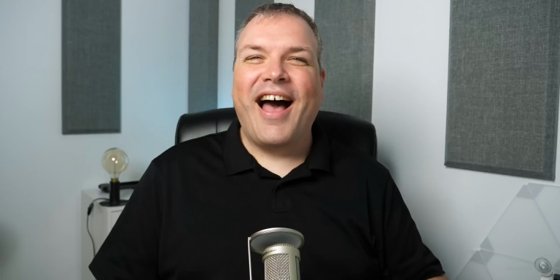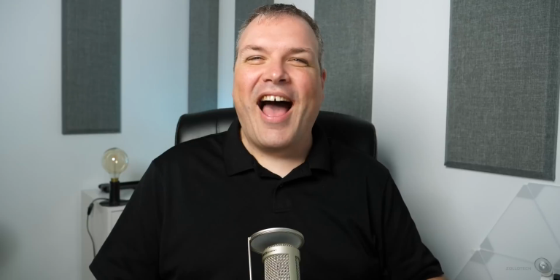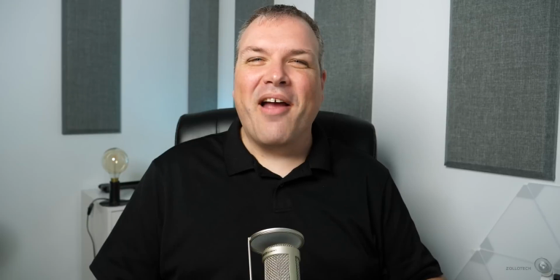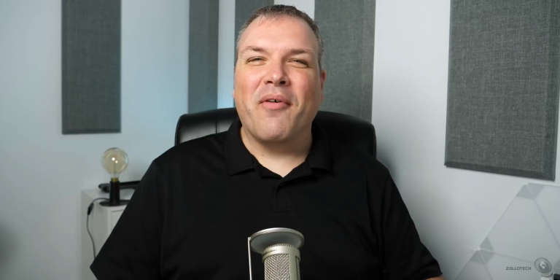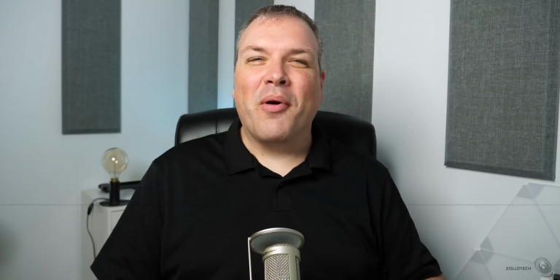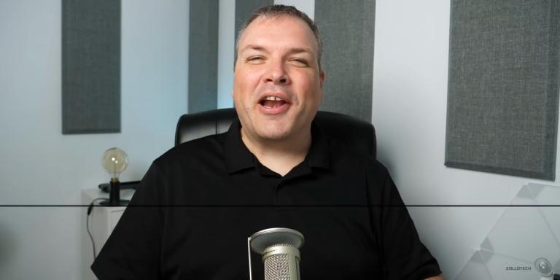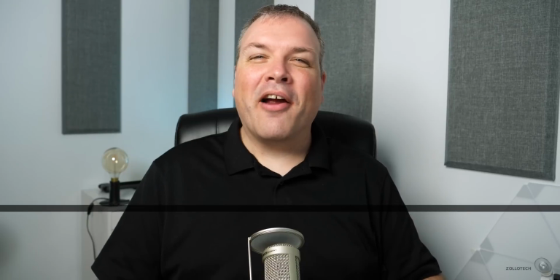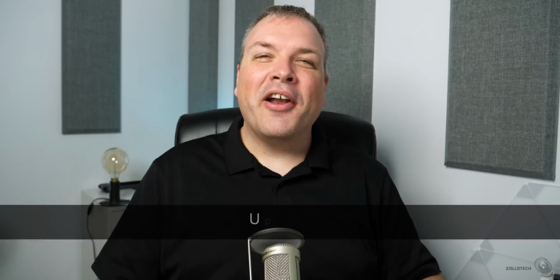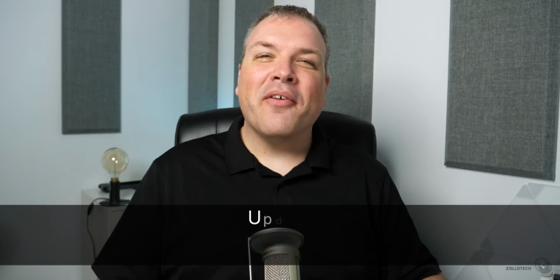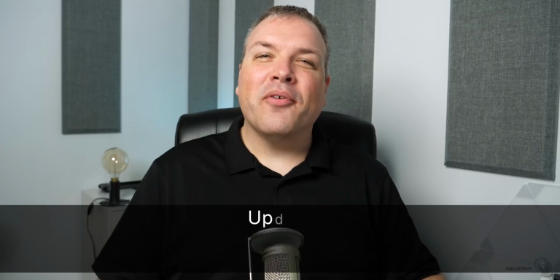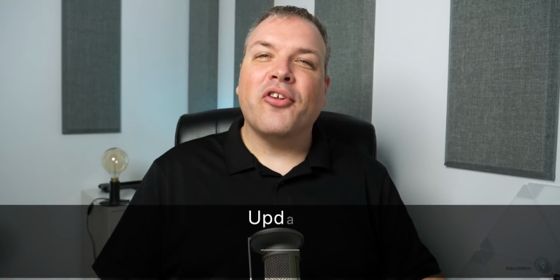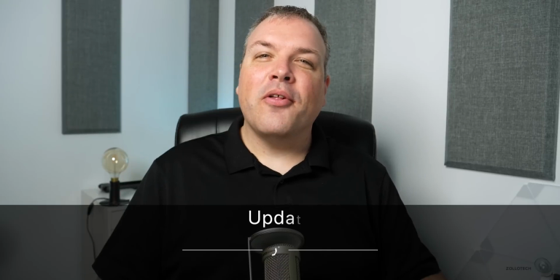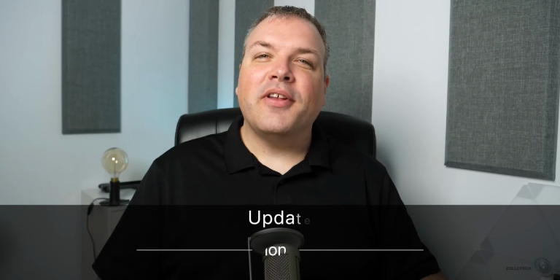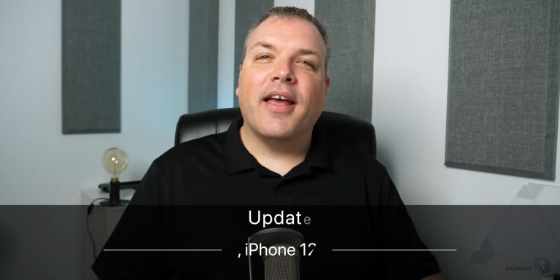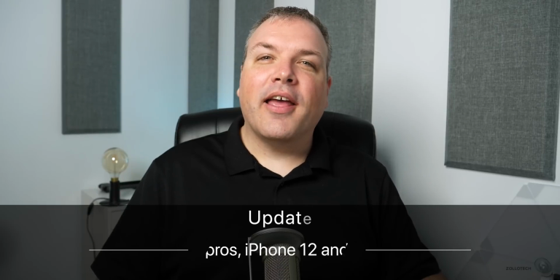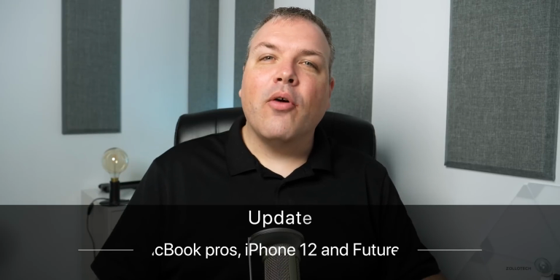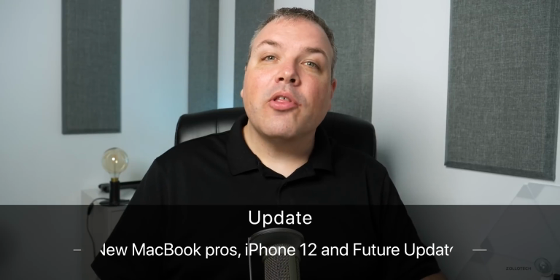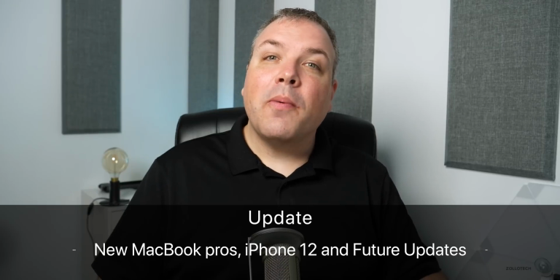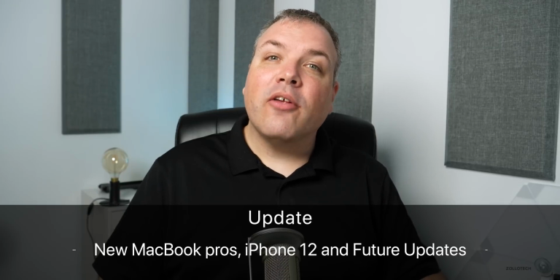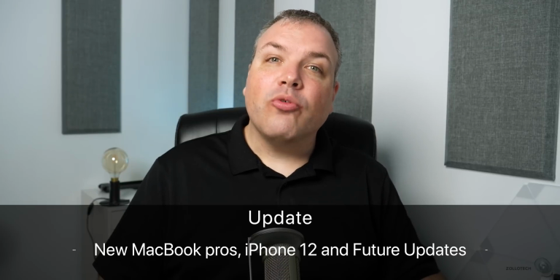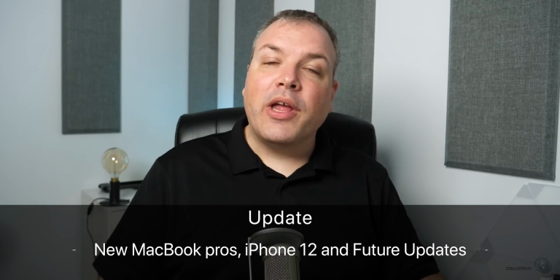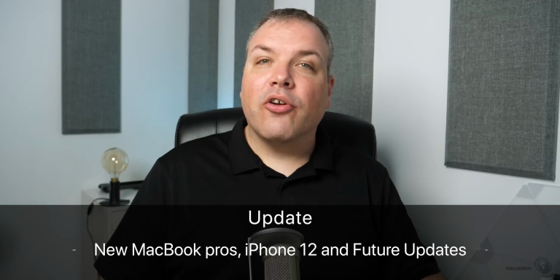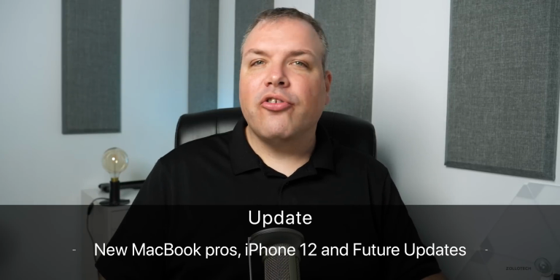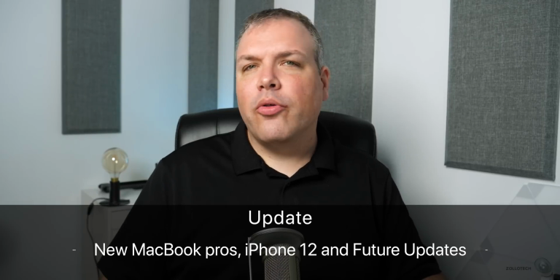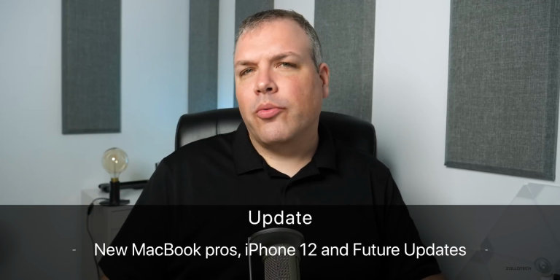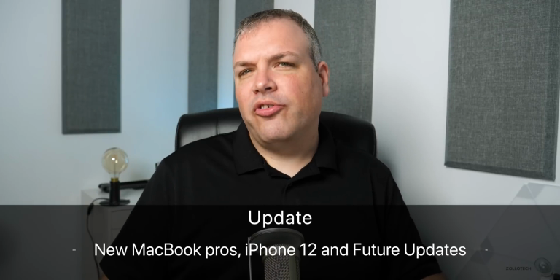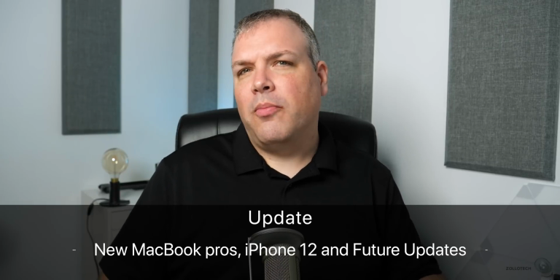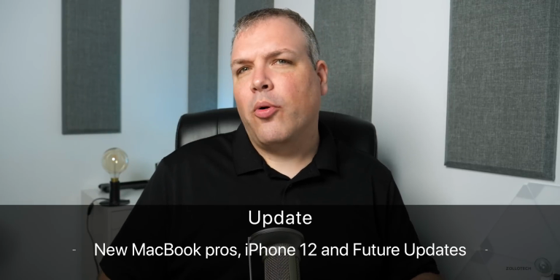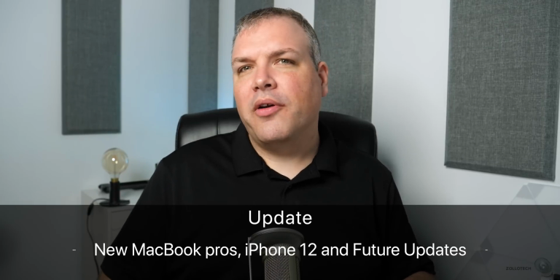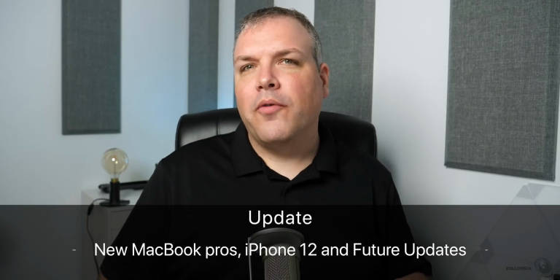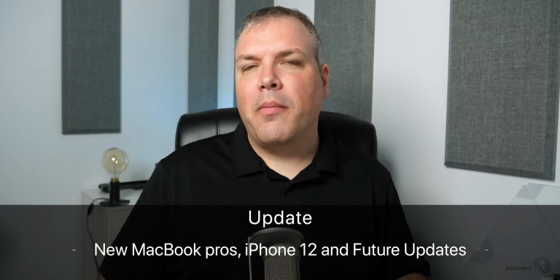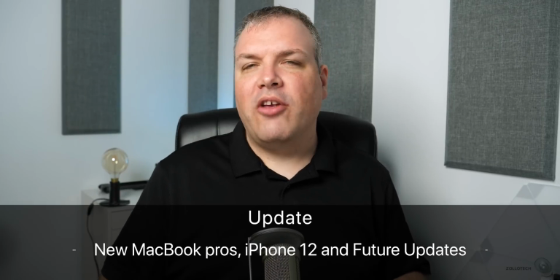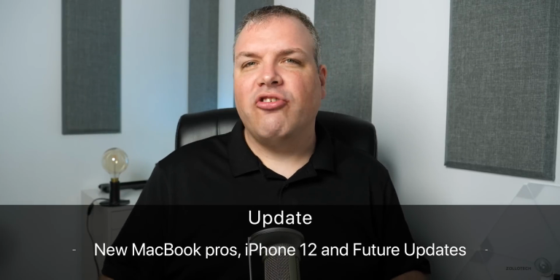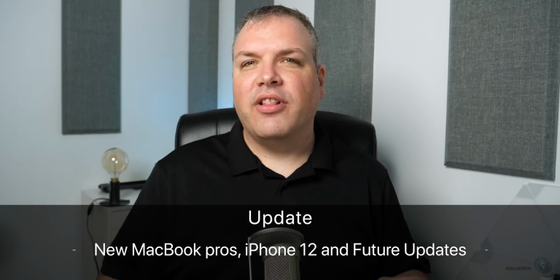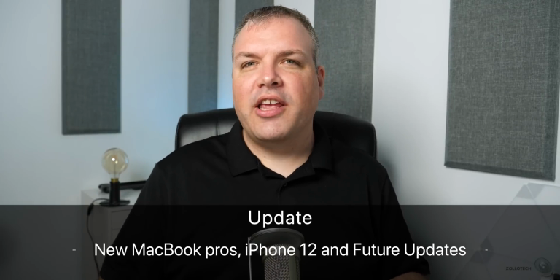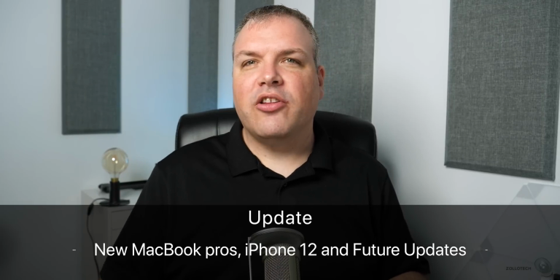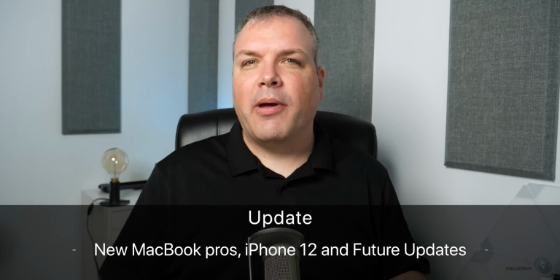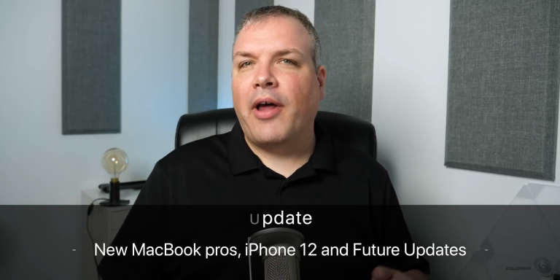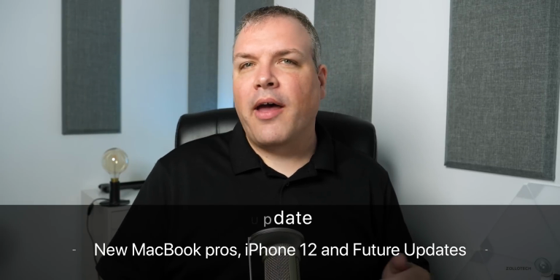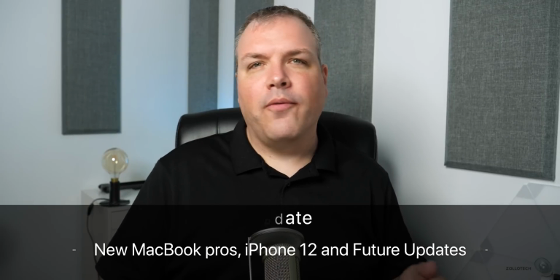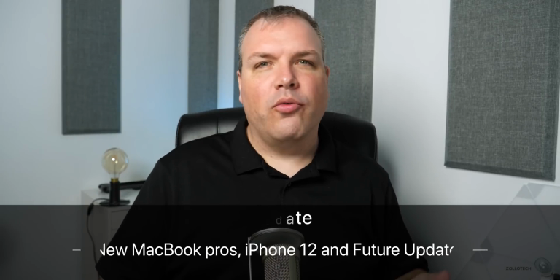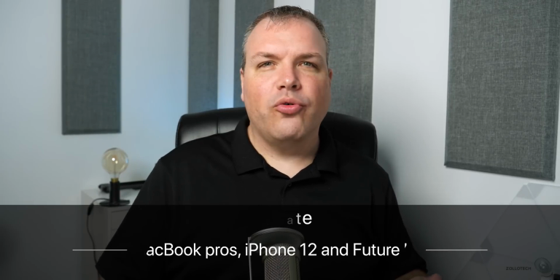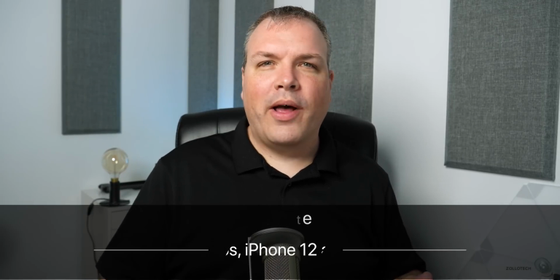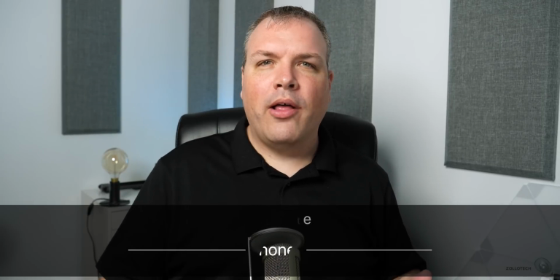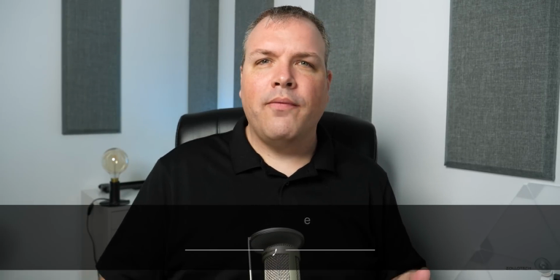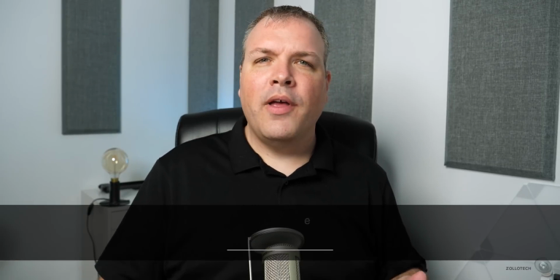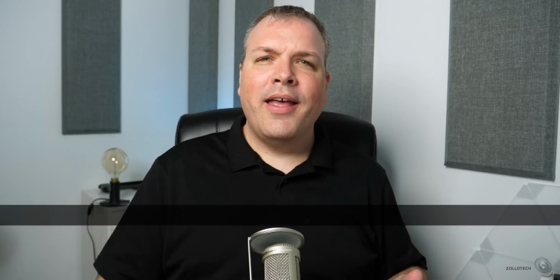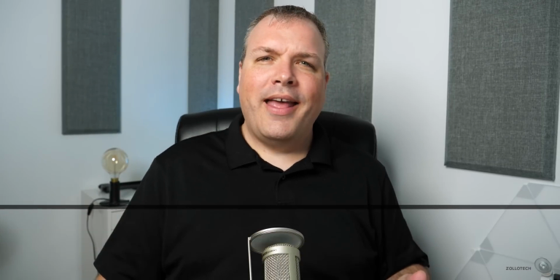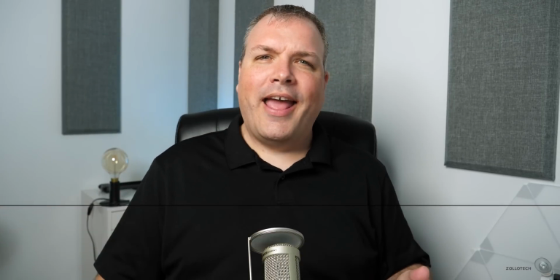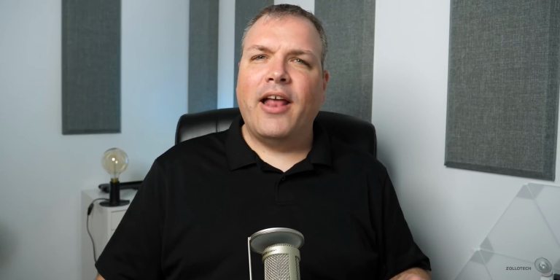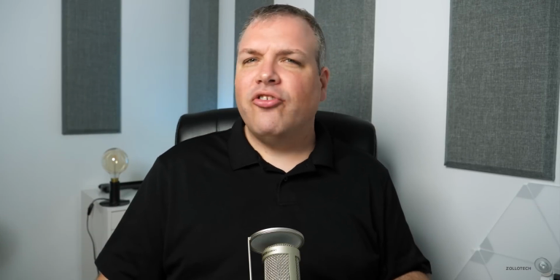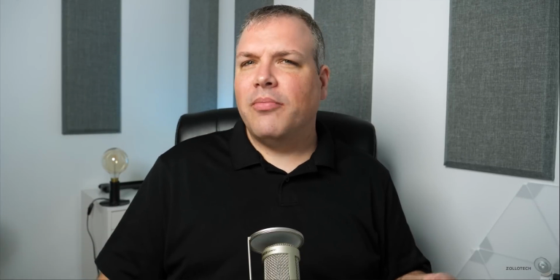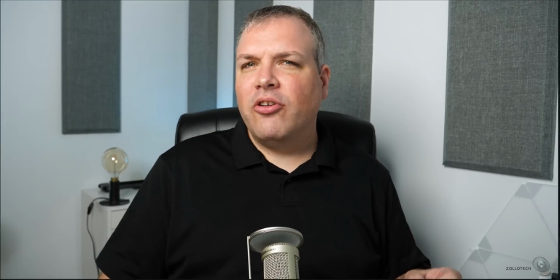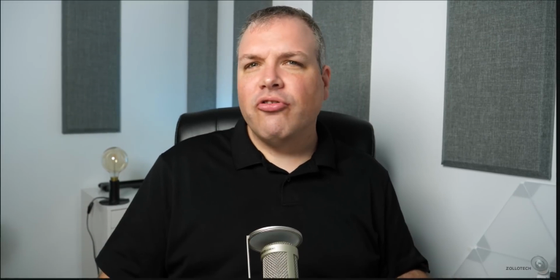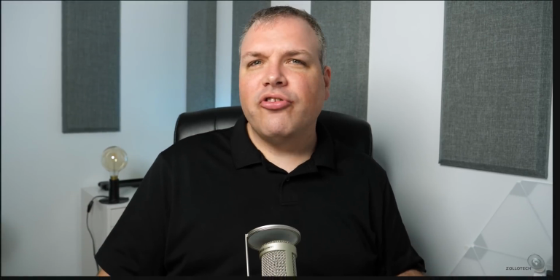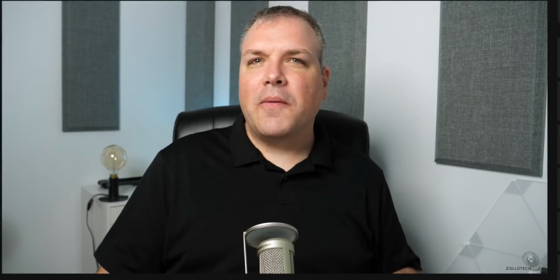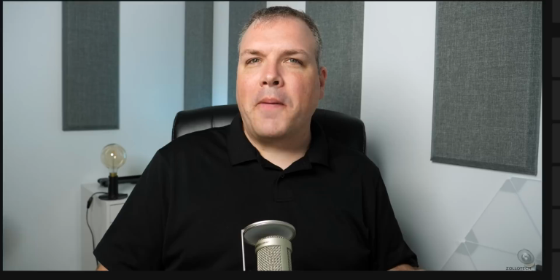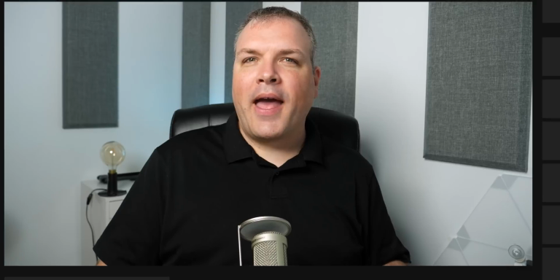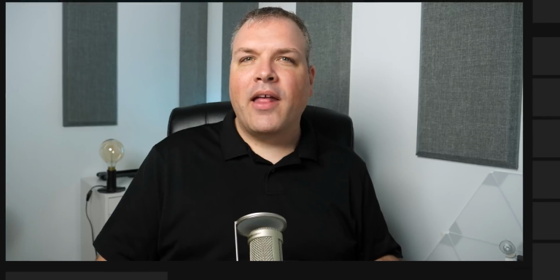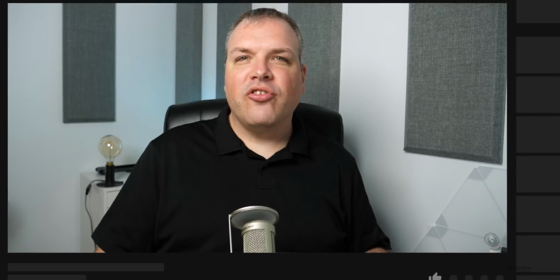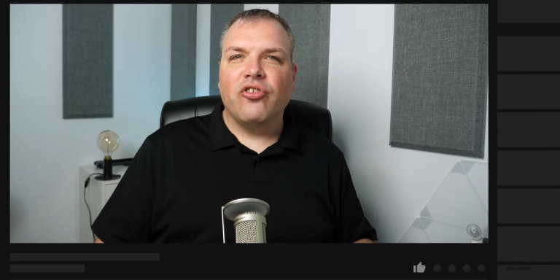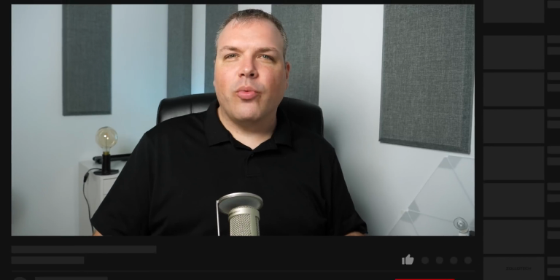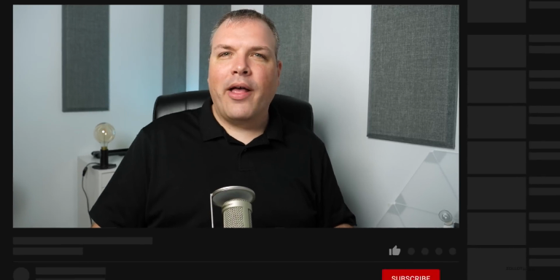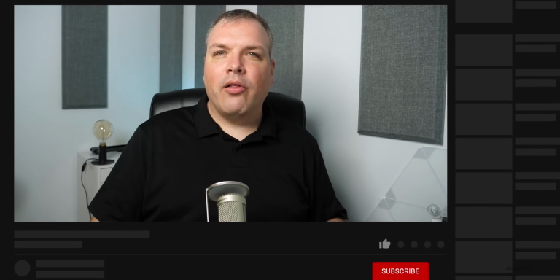Hi everyone, Aaron here for Zollotech. And over the past week or so, there was some more information leaked about iPhone 12 and some interesting patents as well.